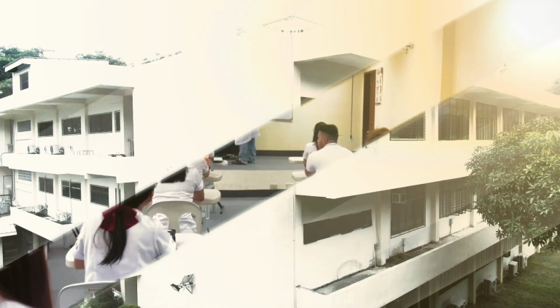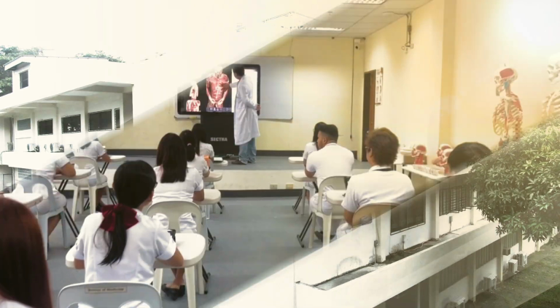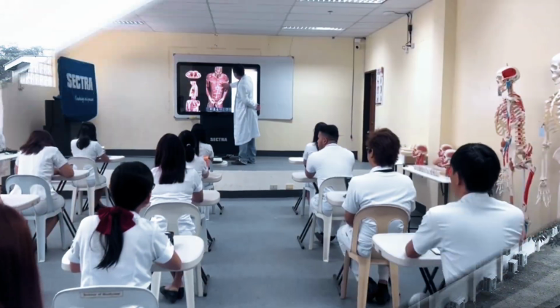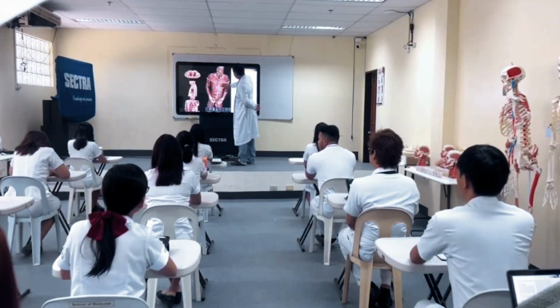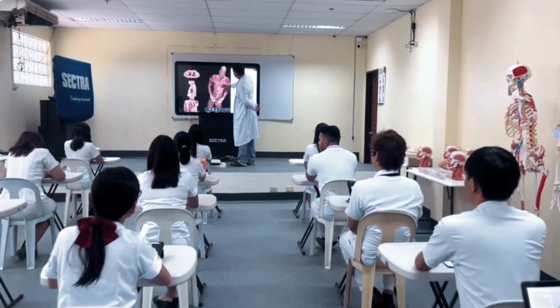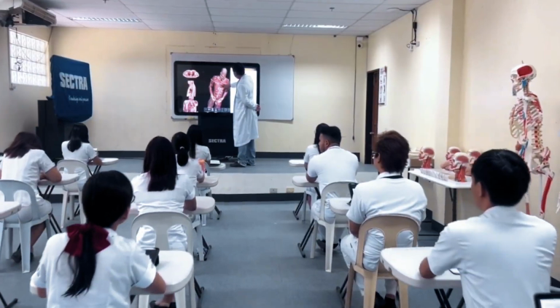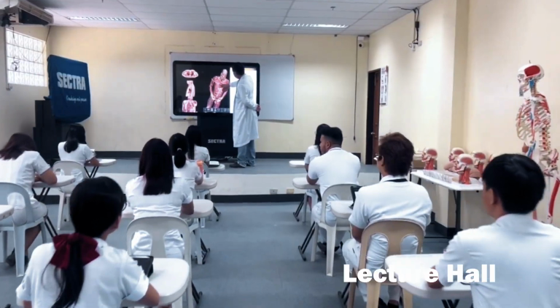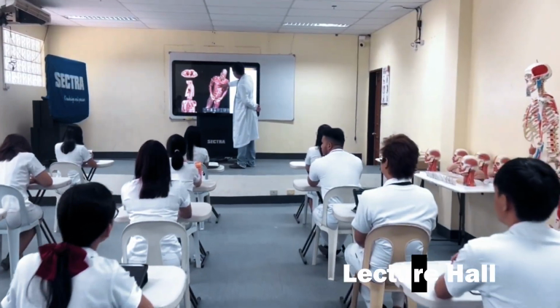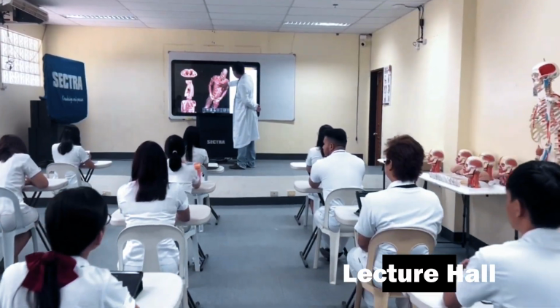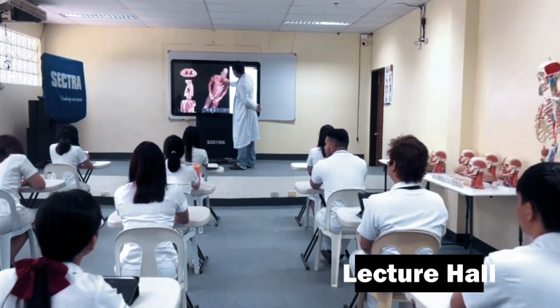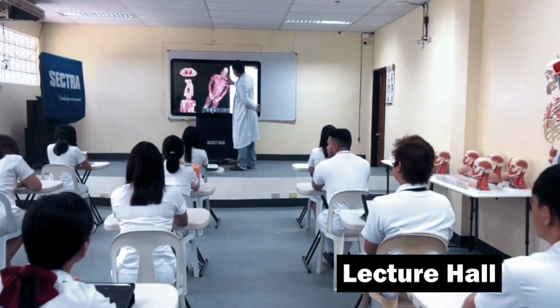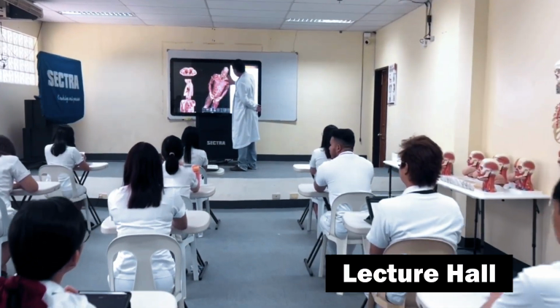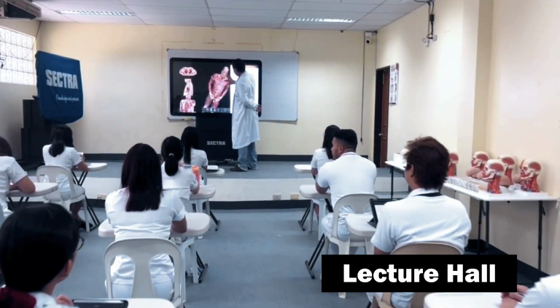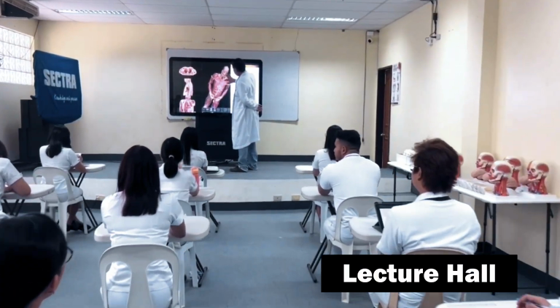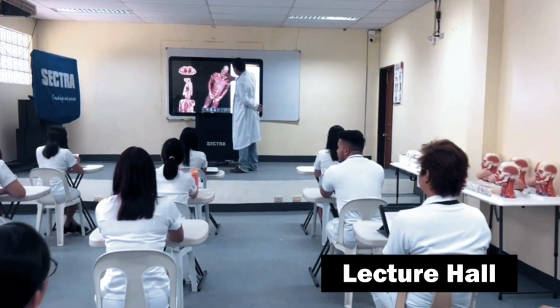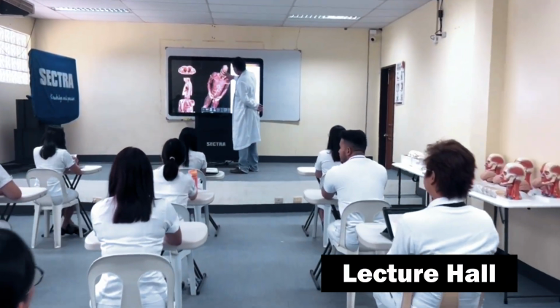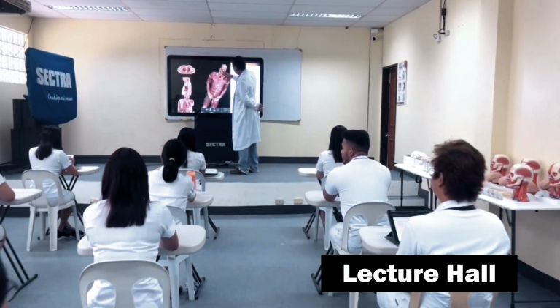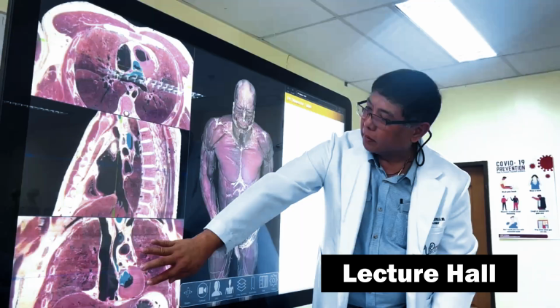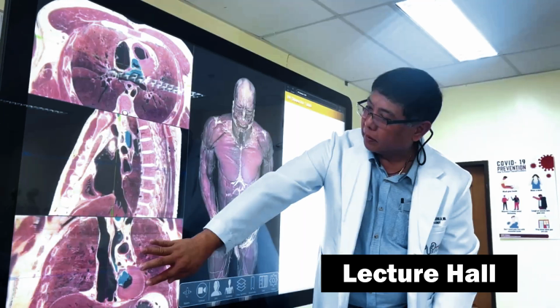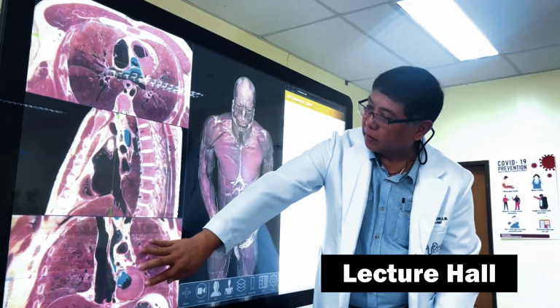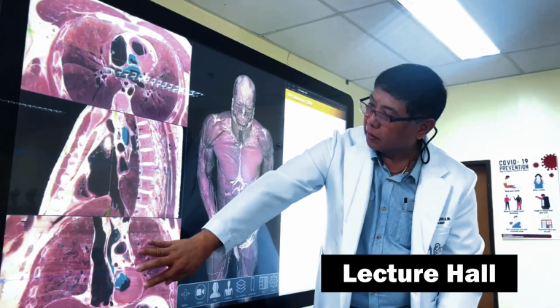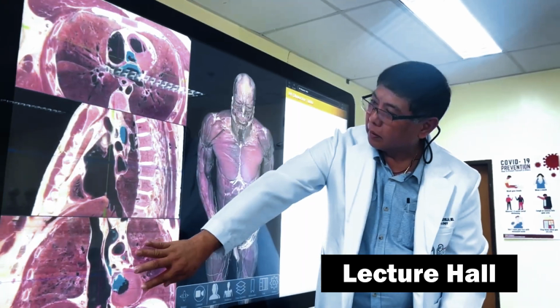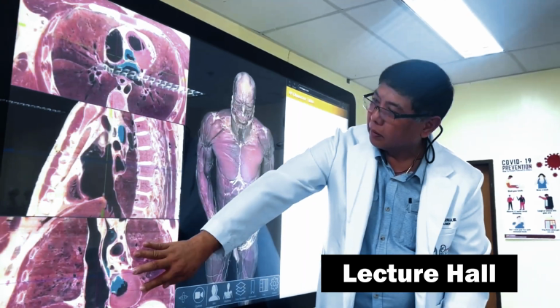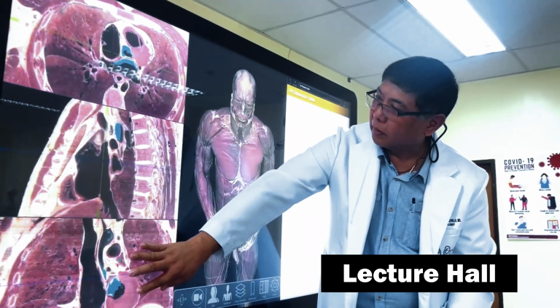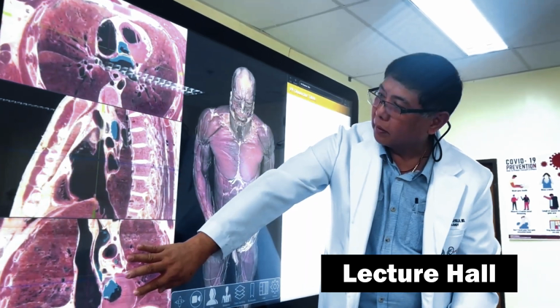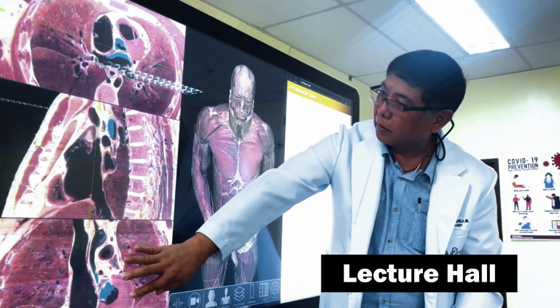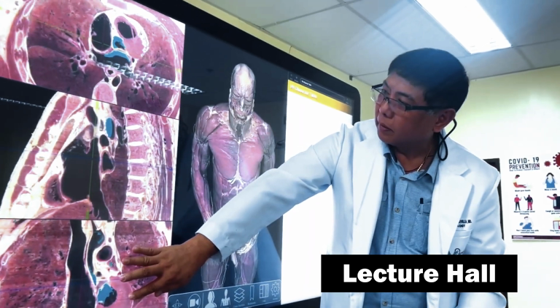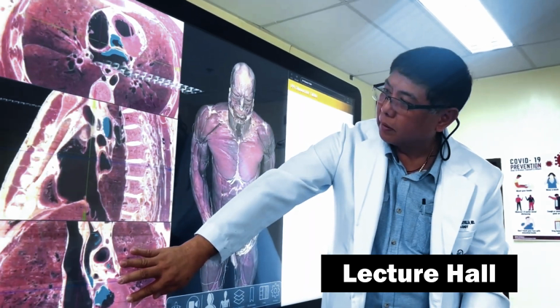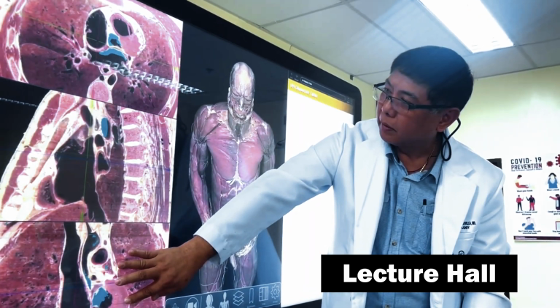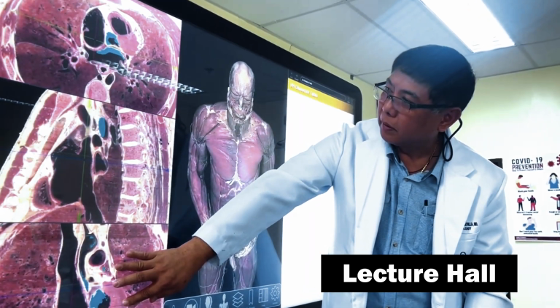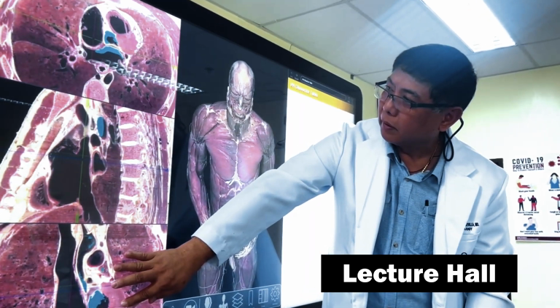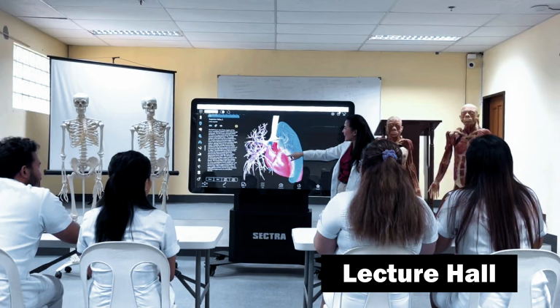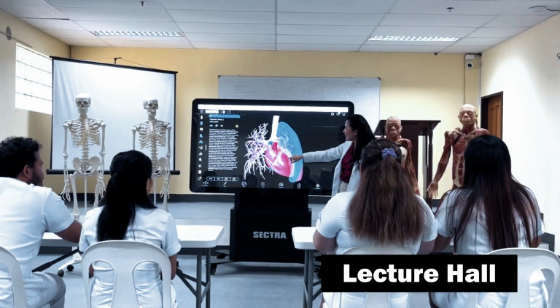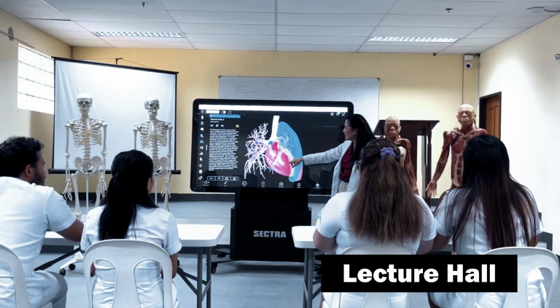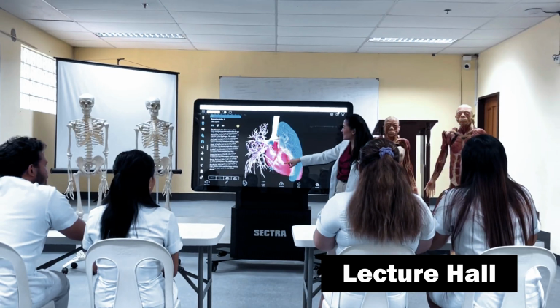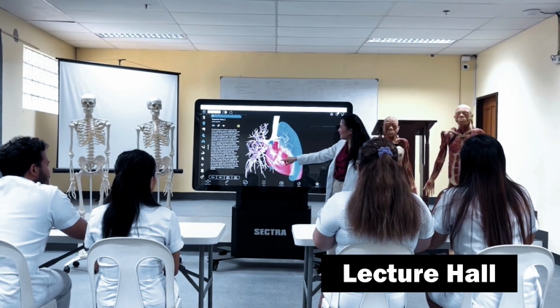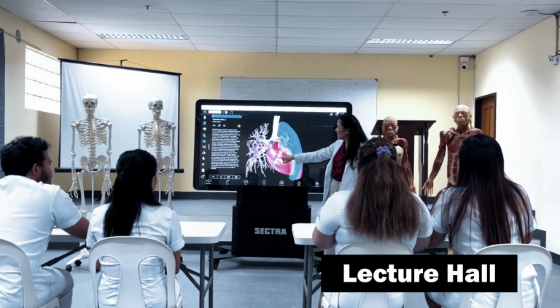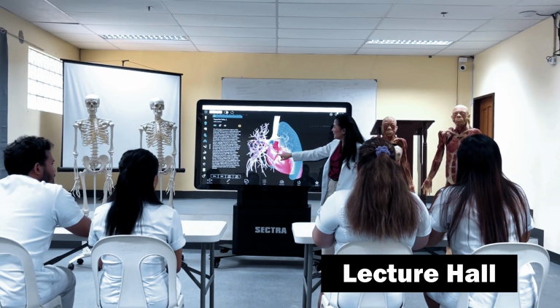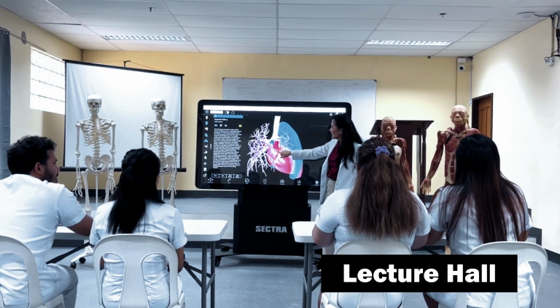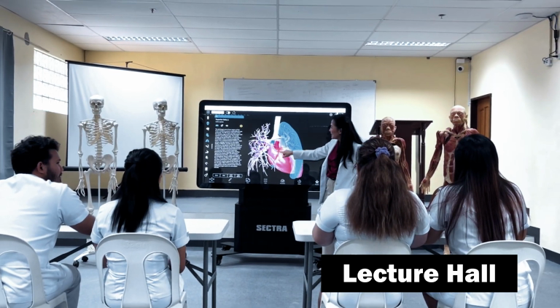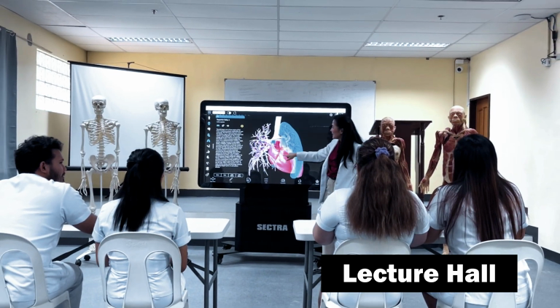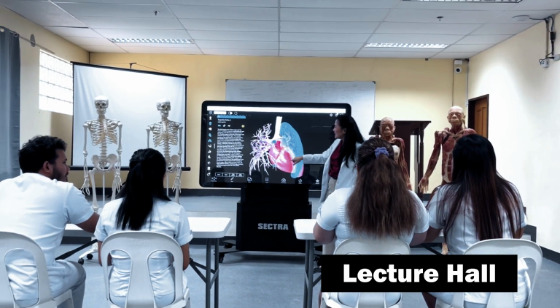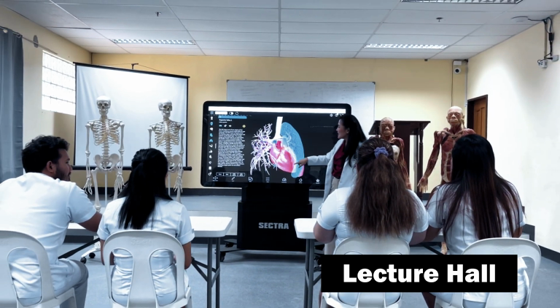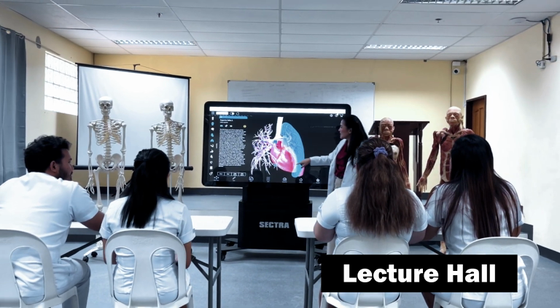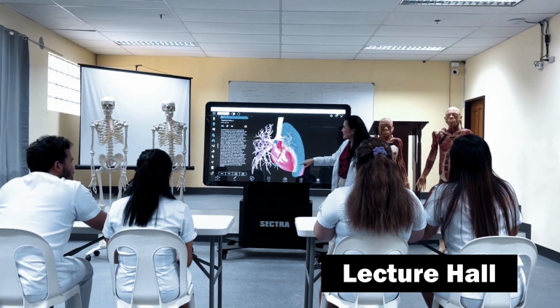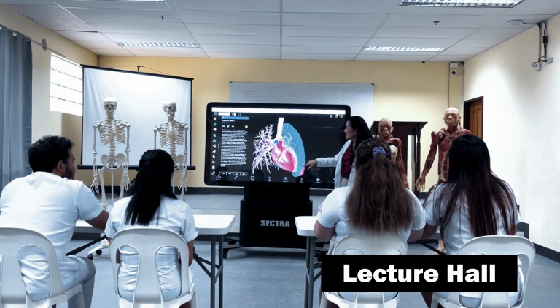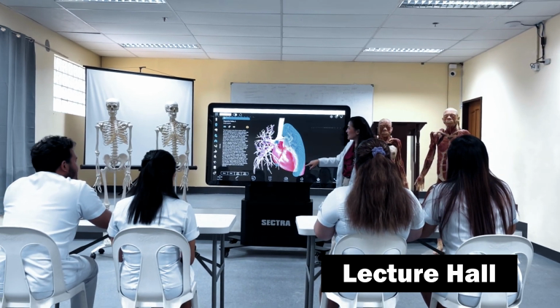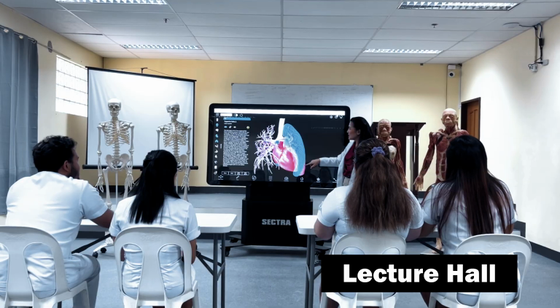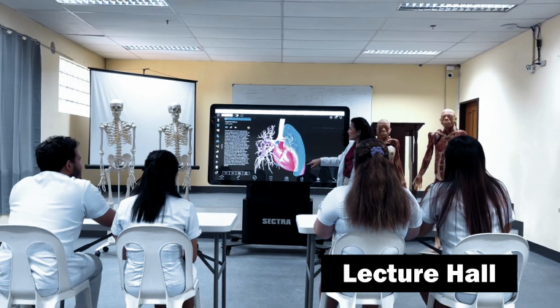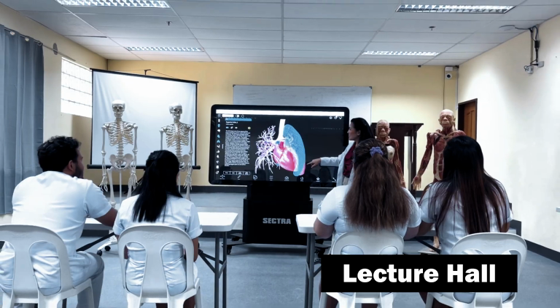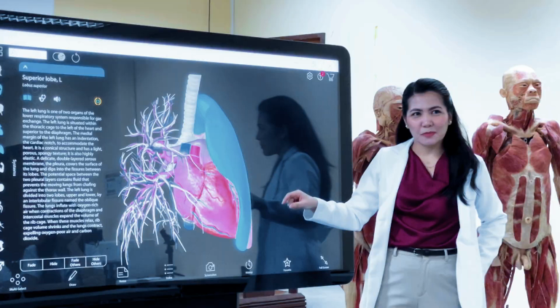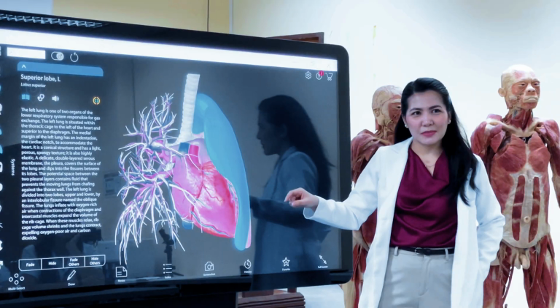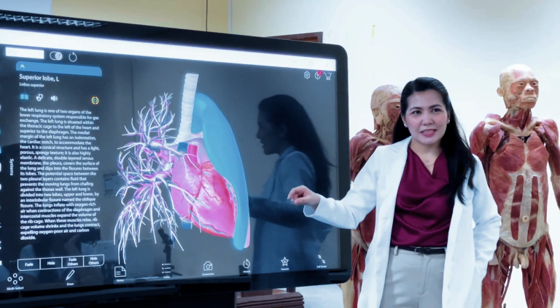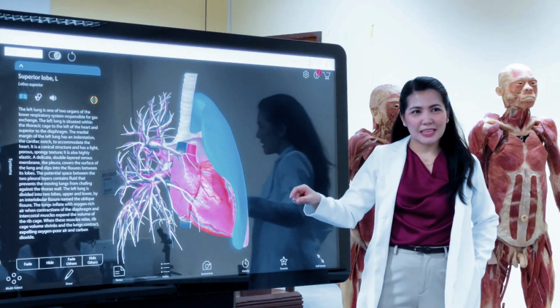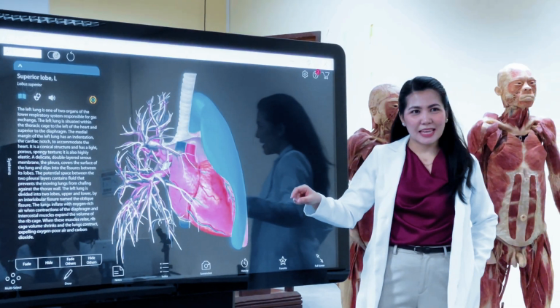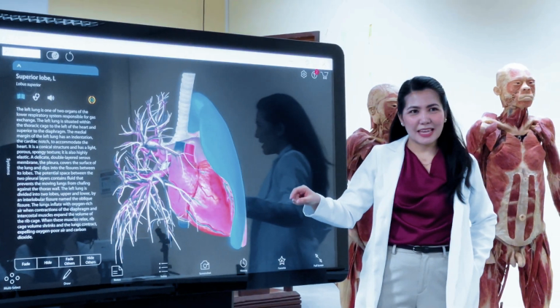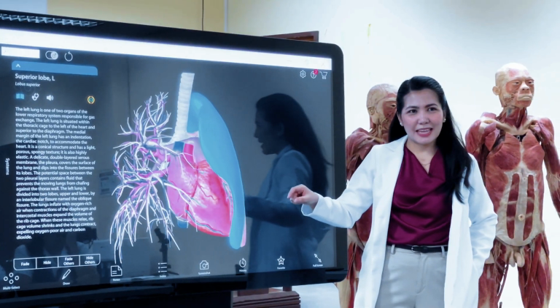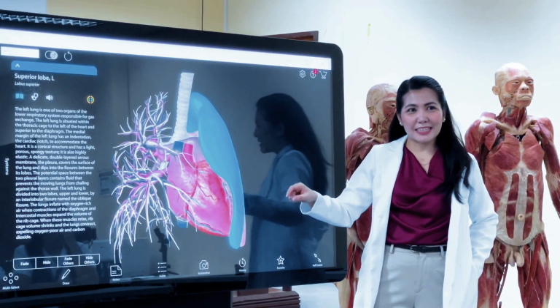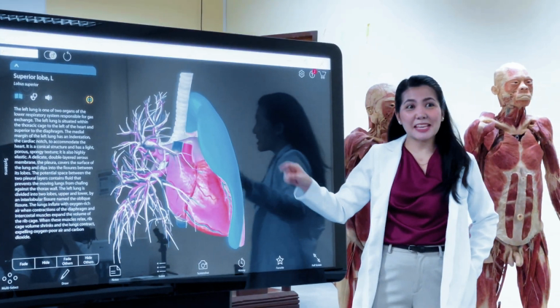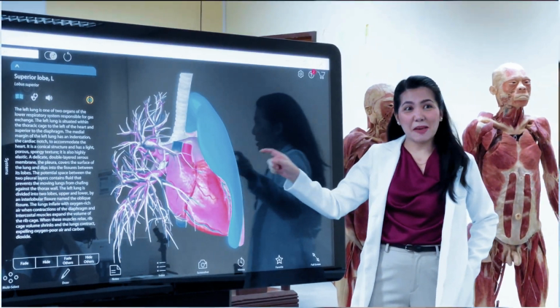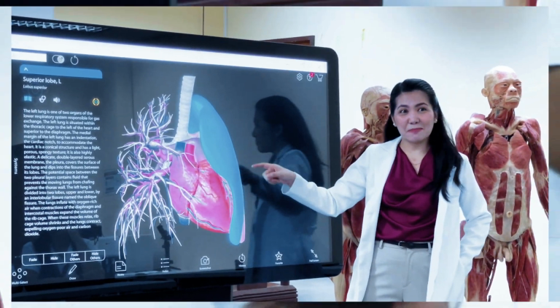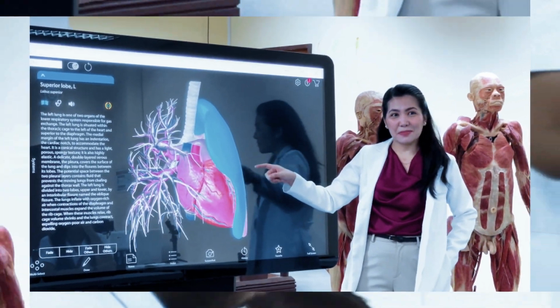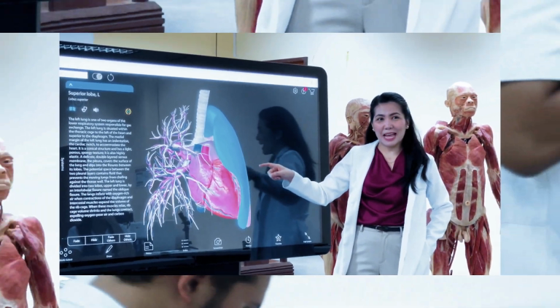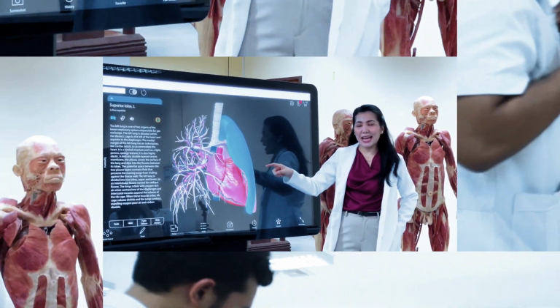Spacious lecture halls equipped with the latest audiovisual technology facilitate engaging and effective learning experiences.